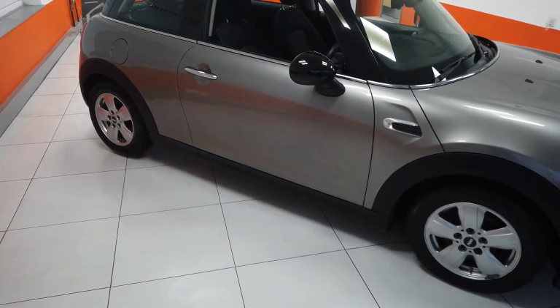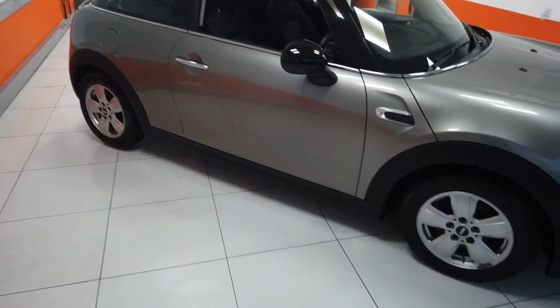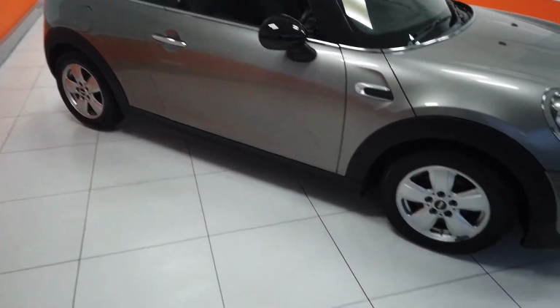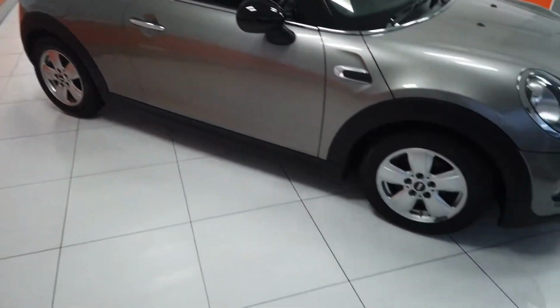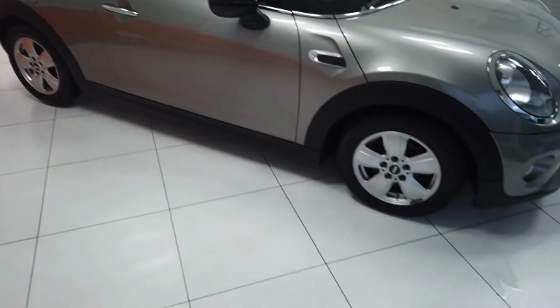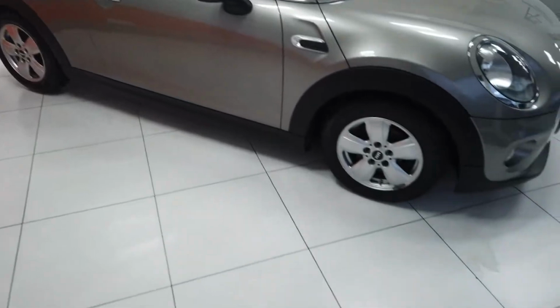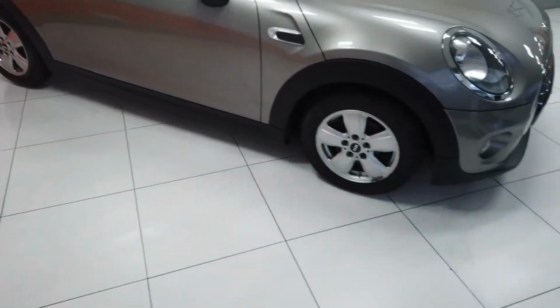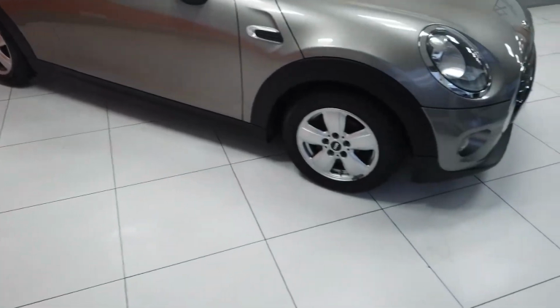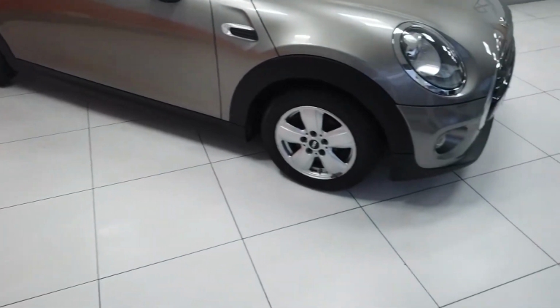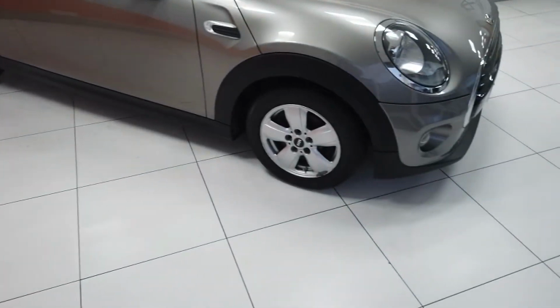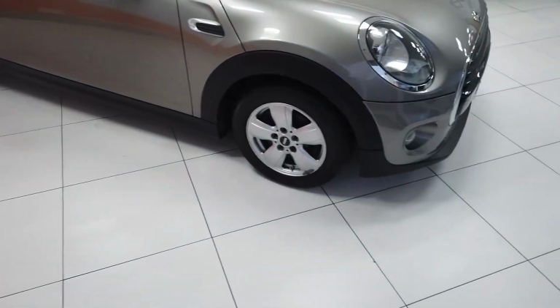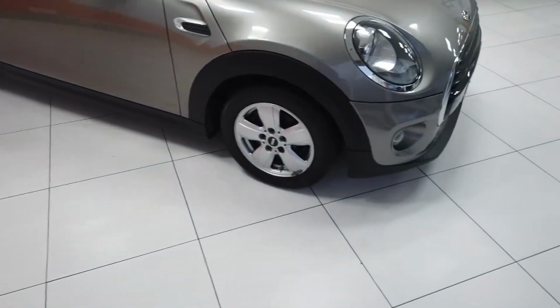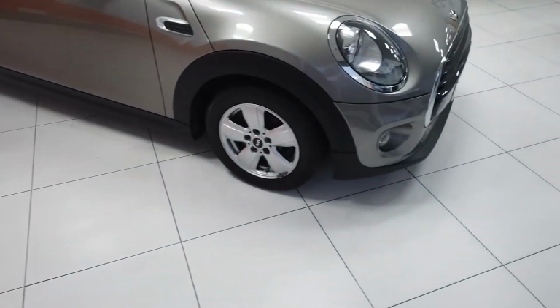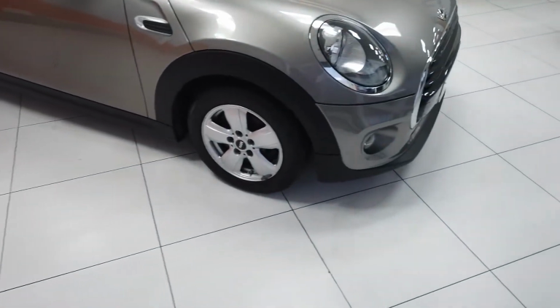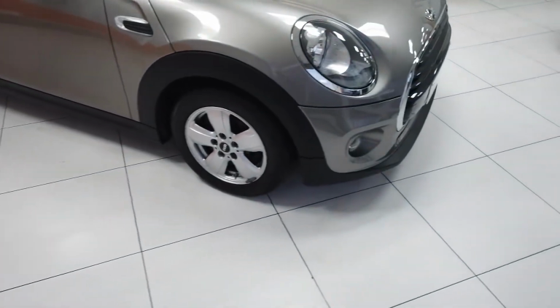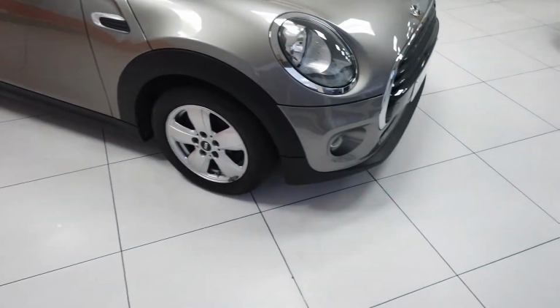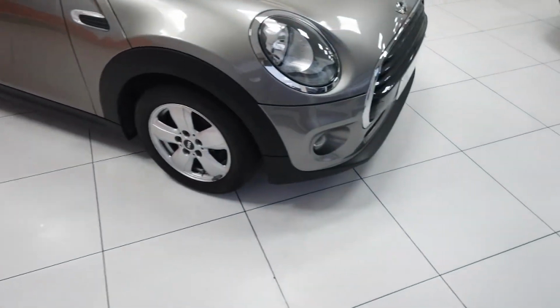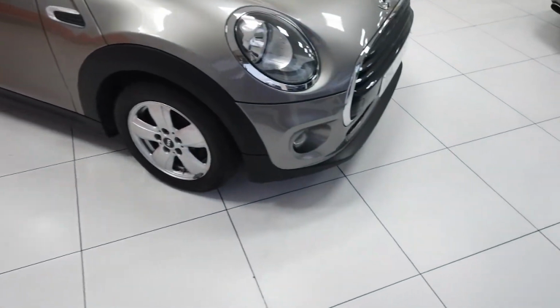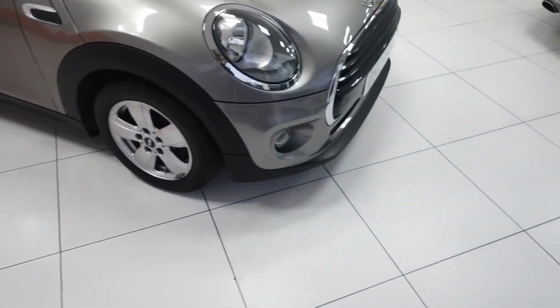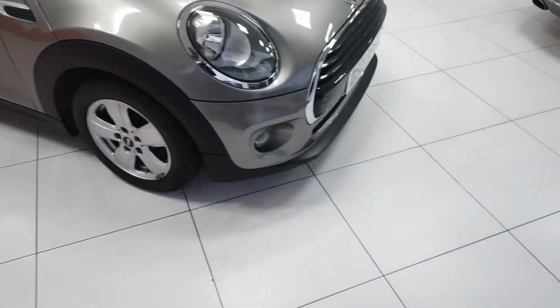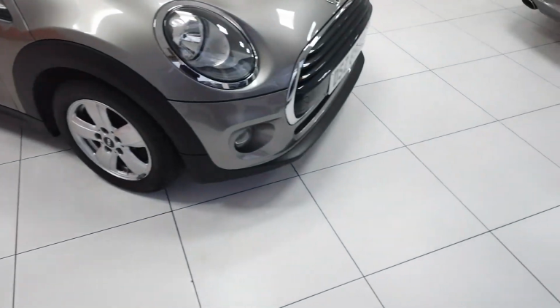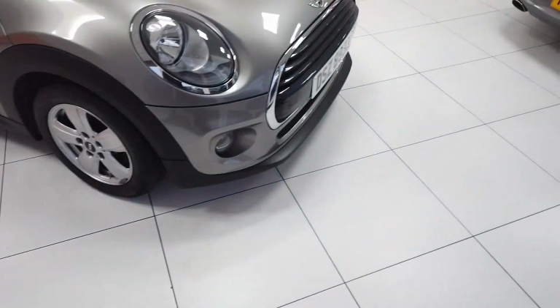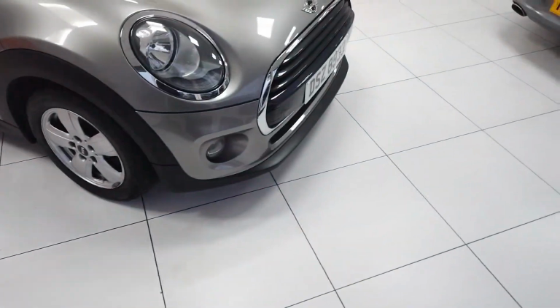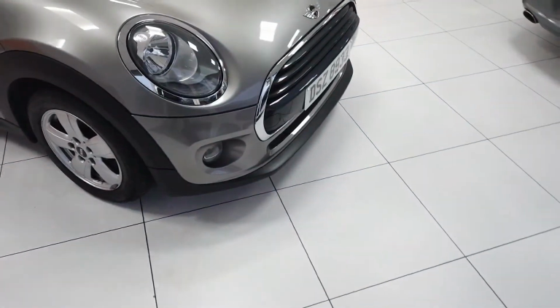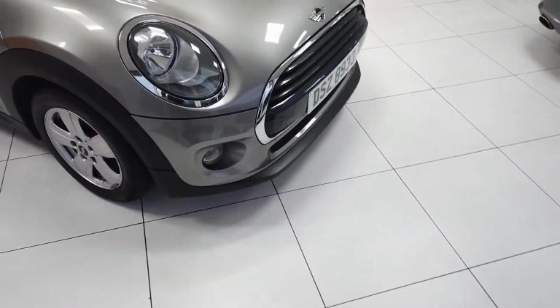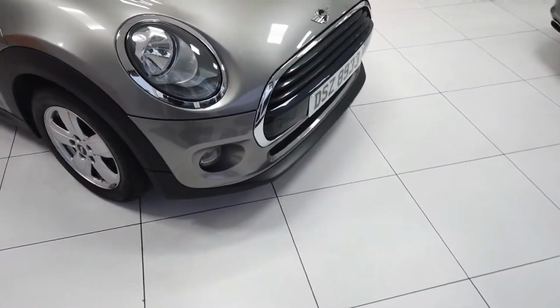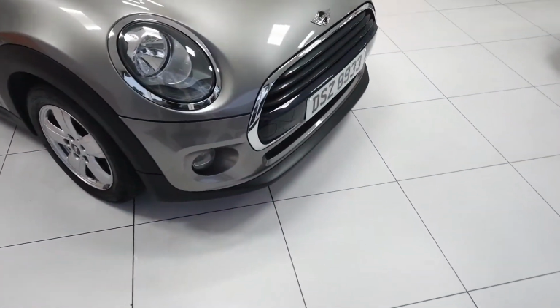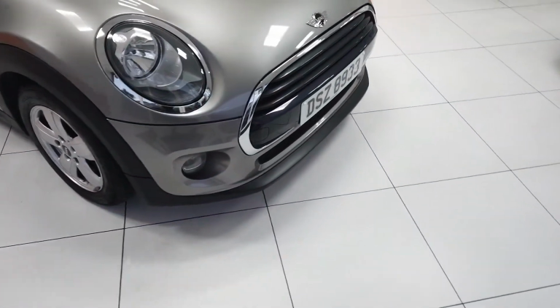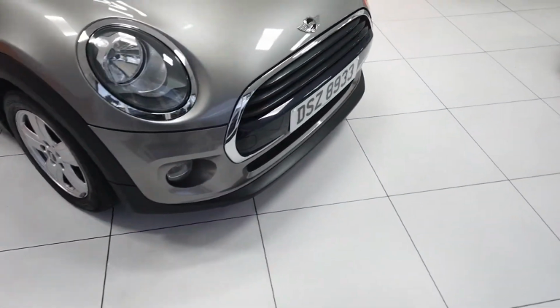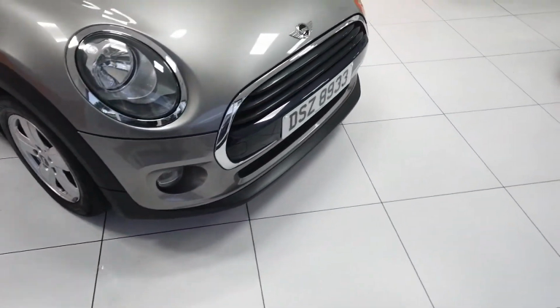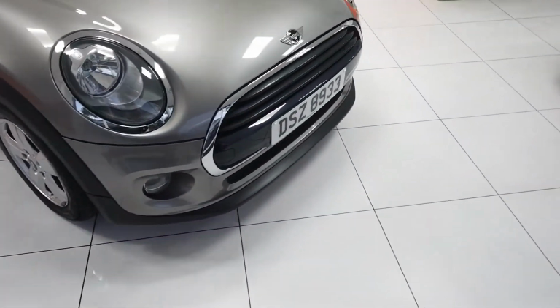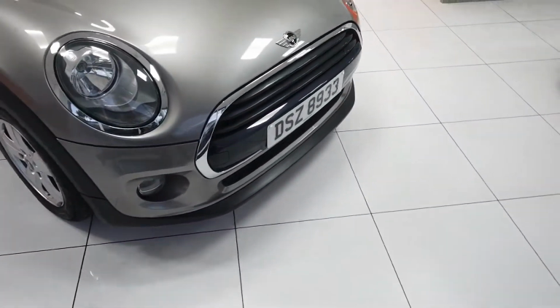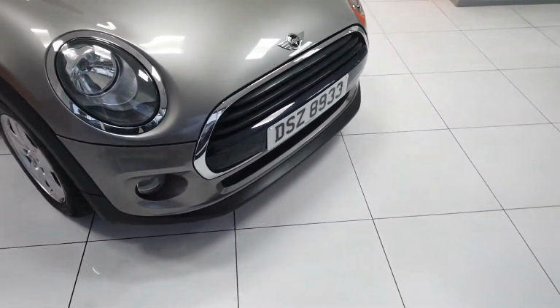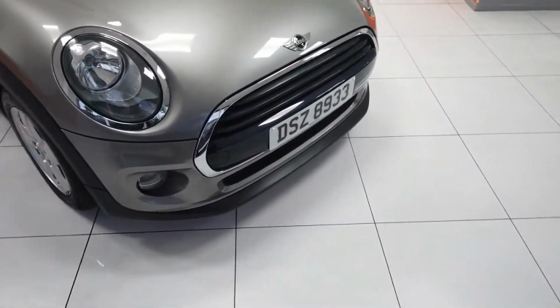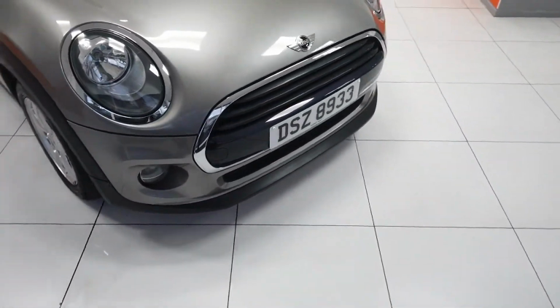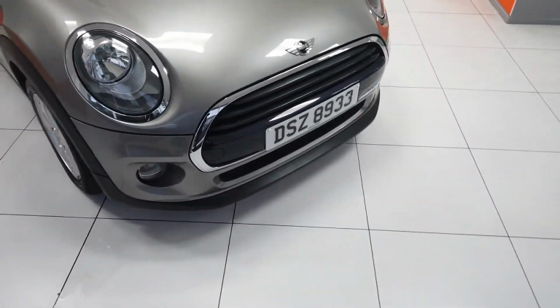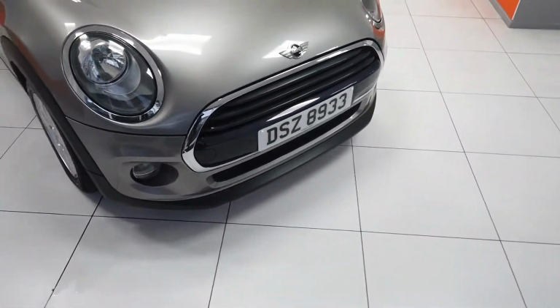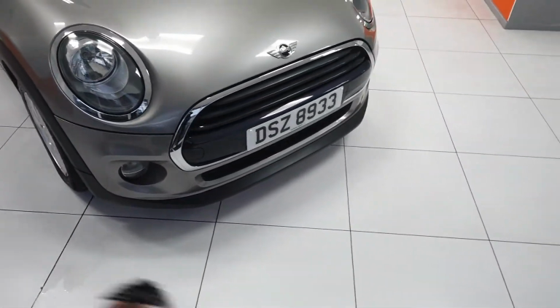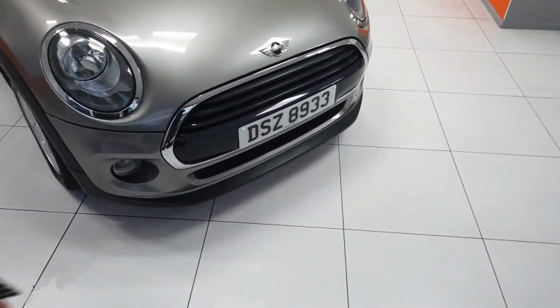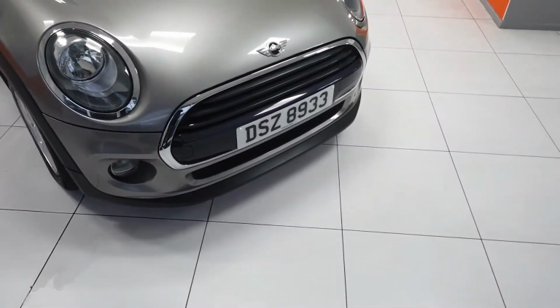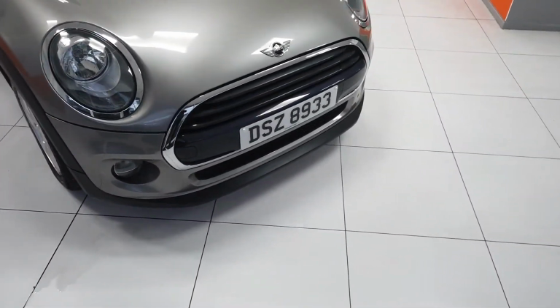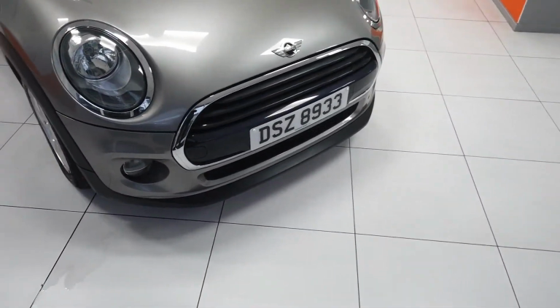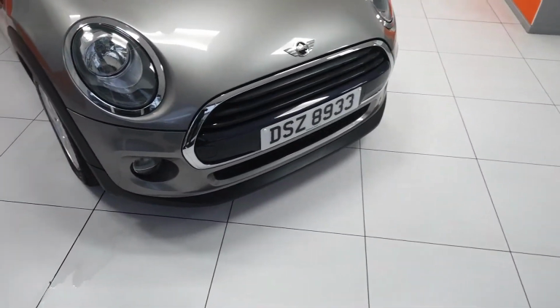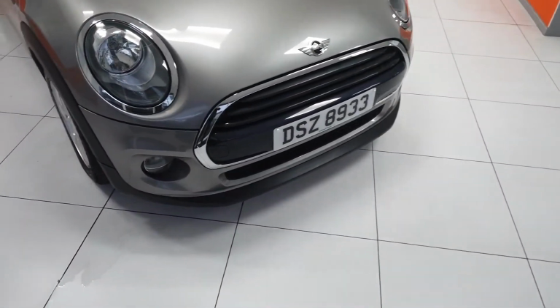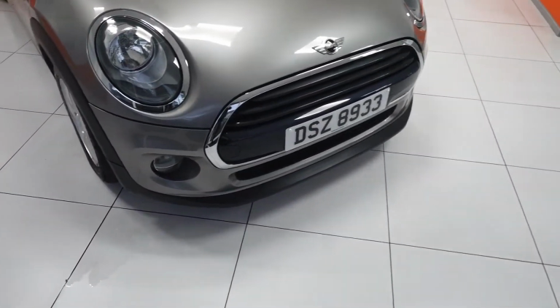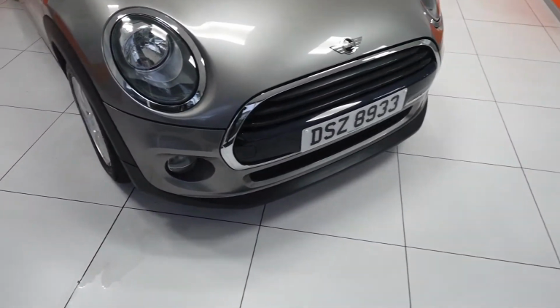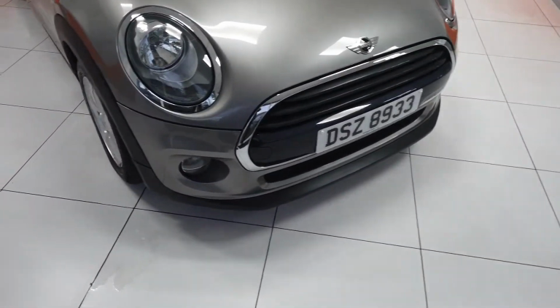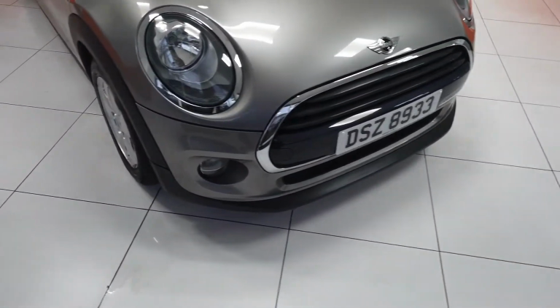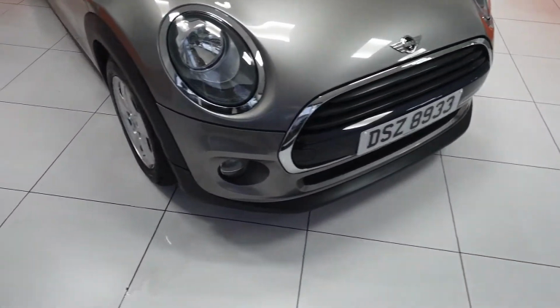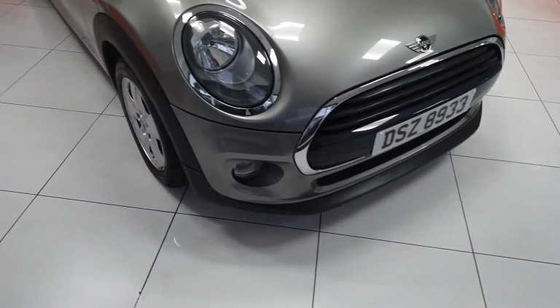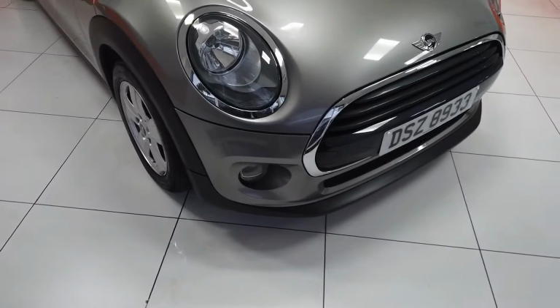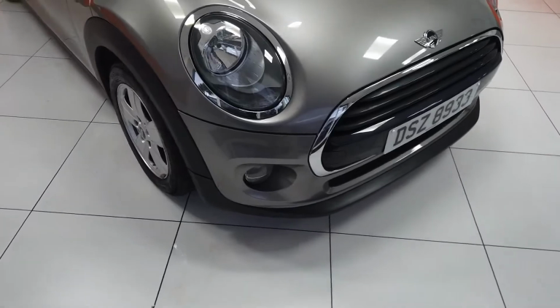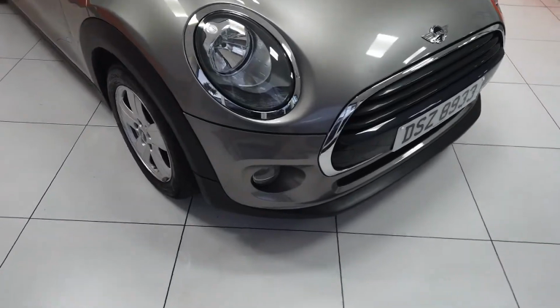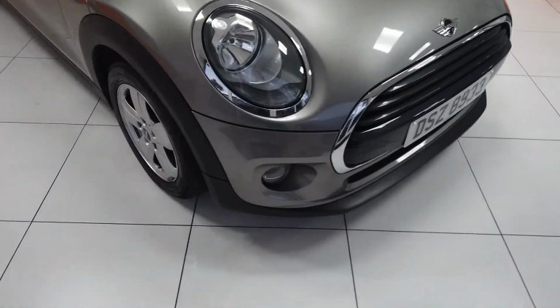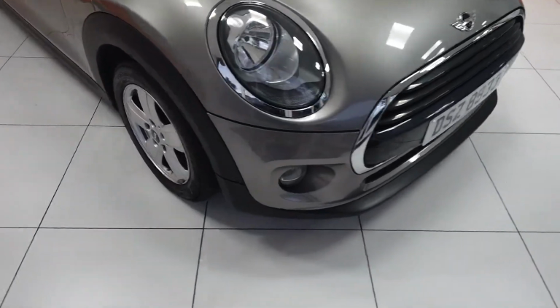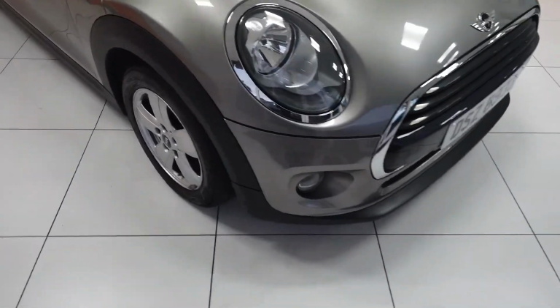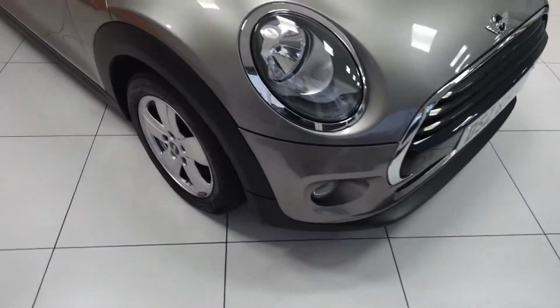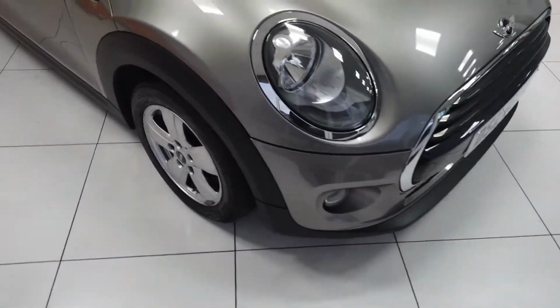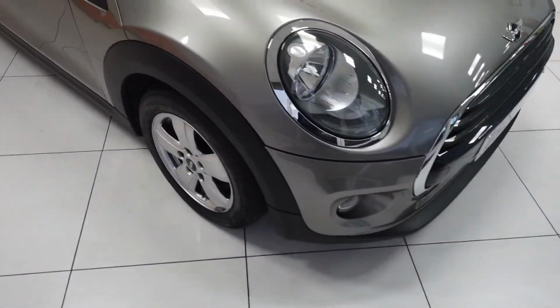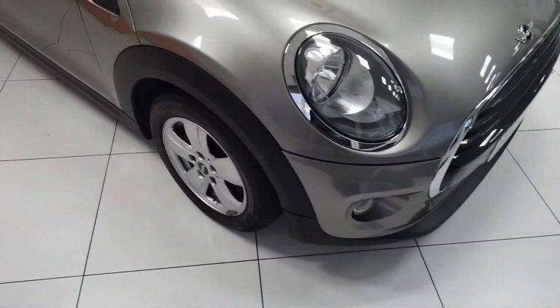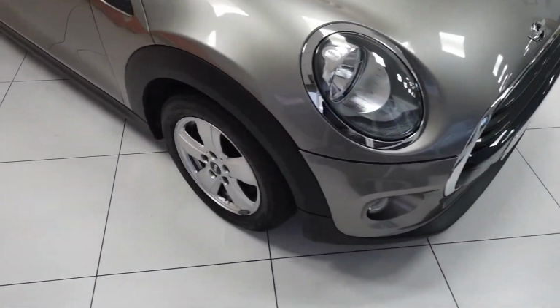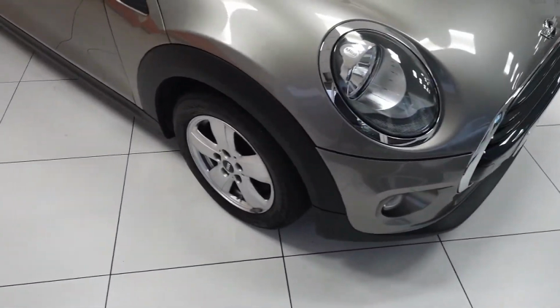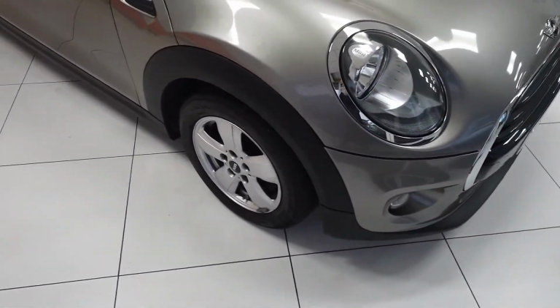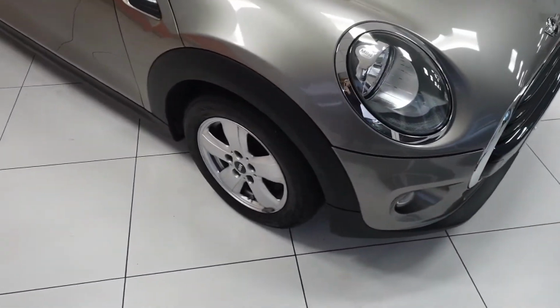Three door, good condition obviously with the miles as you'd expect. I'll take you round the bodywork first of all and then we'll have a little look at the interior.